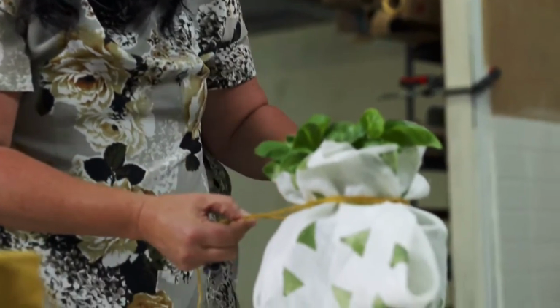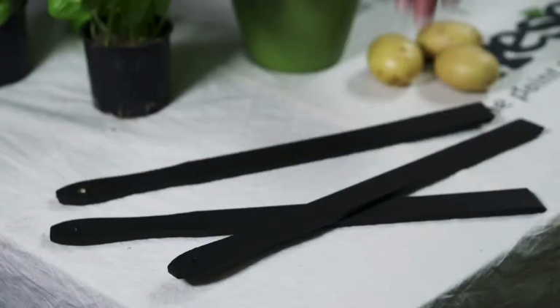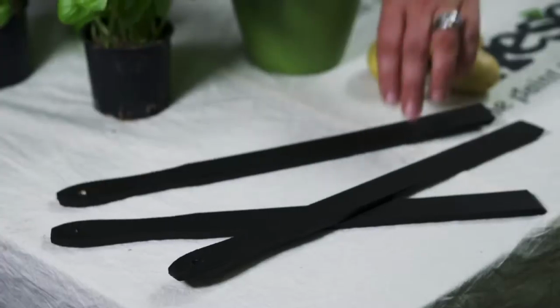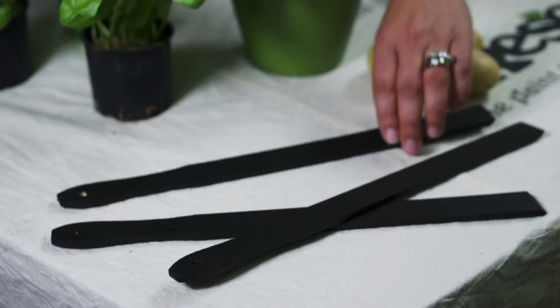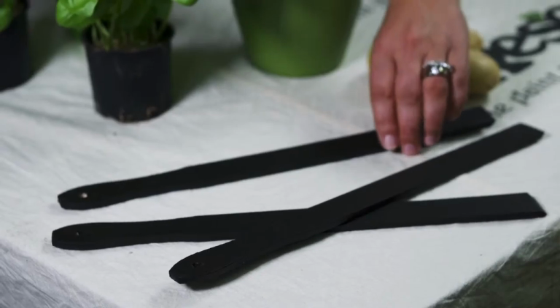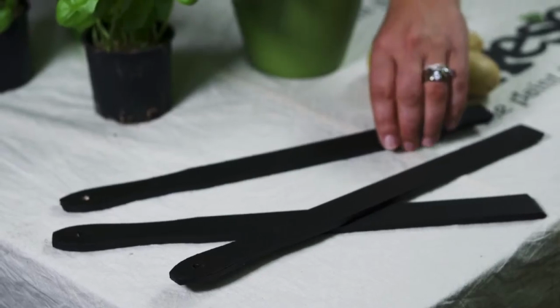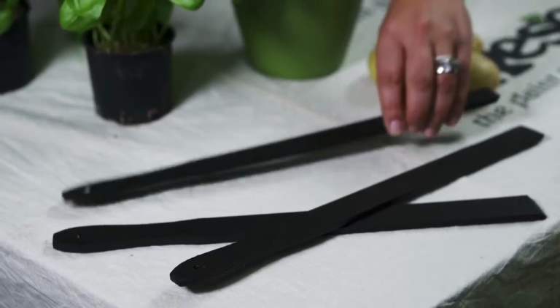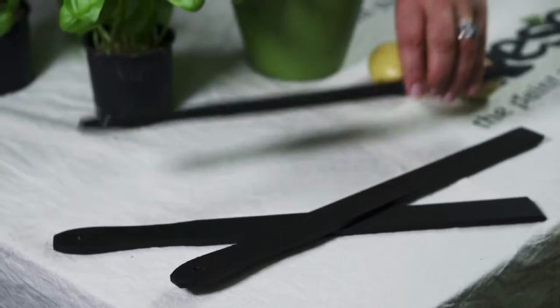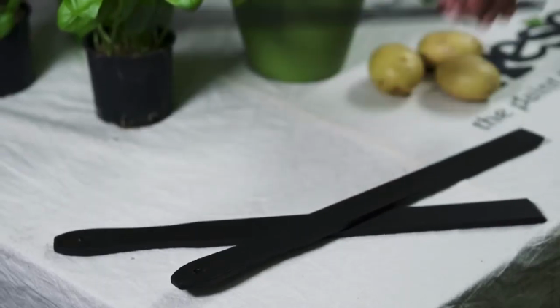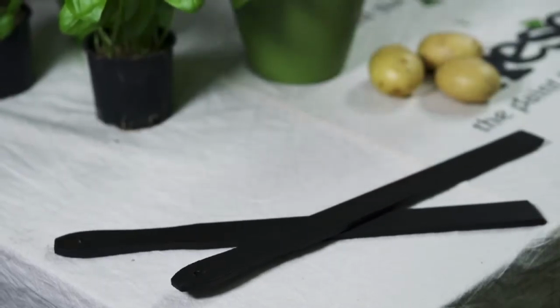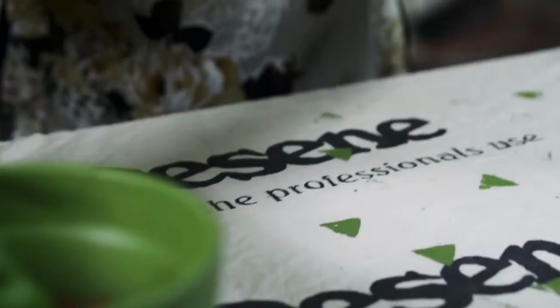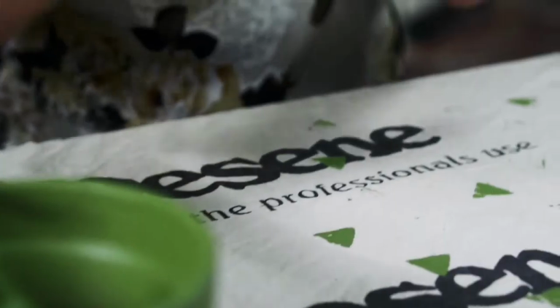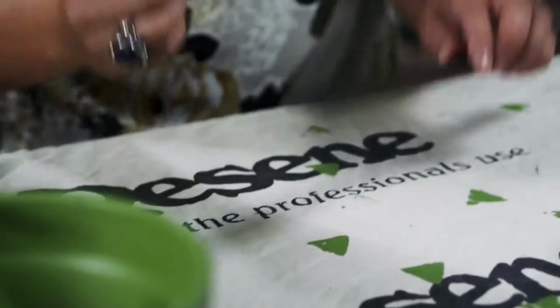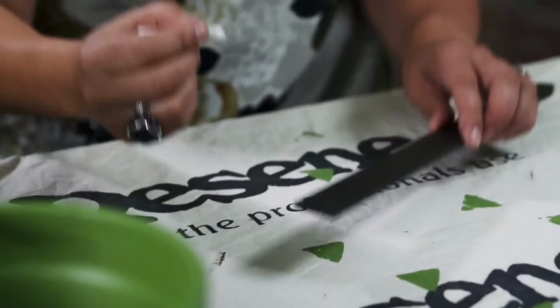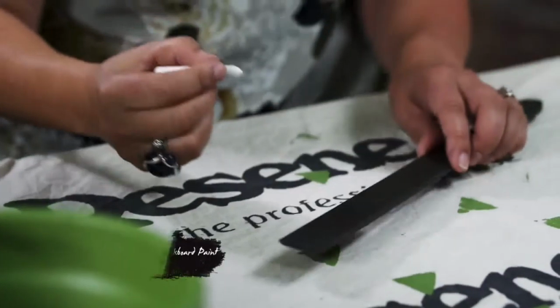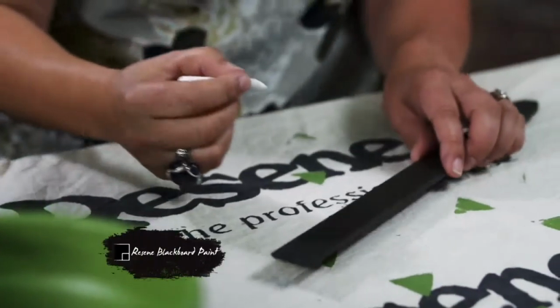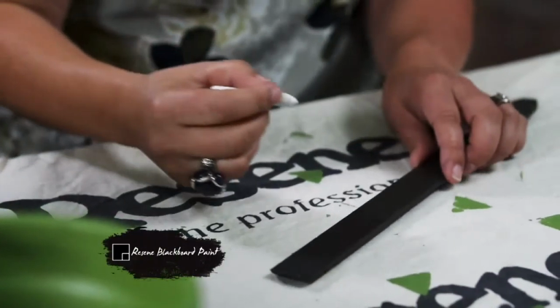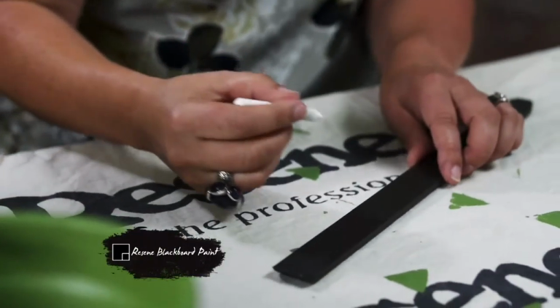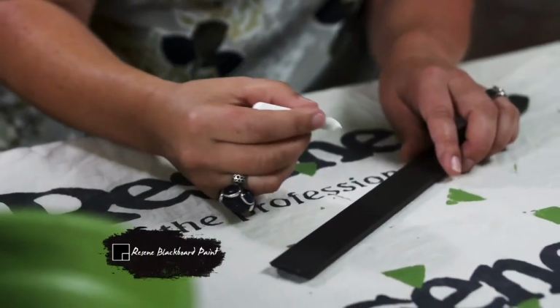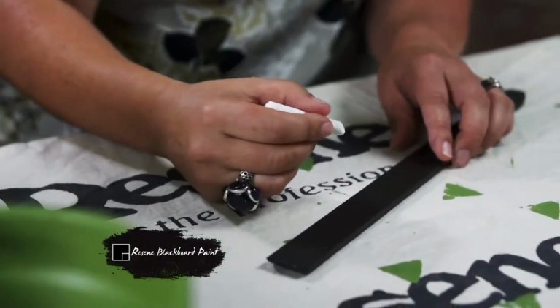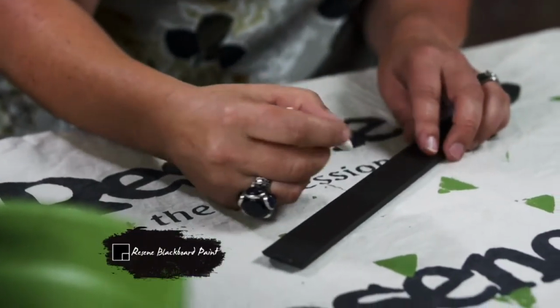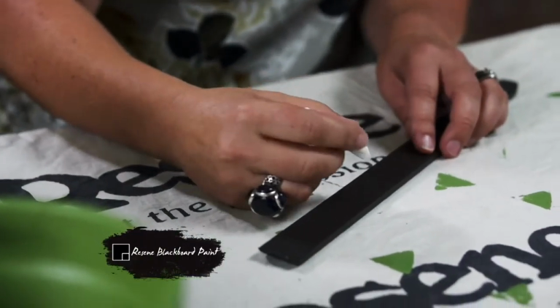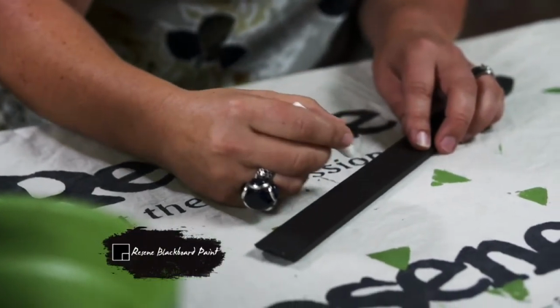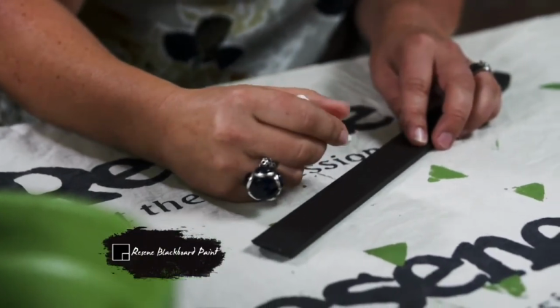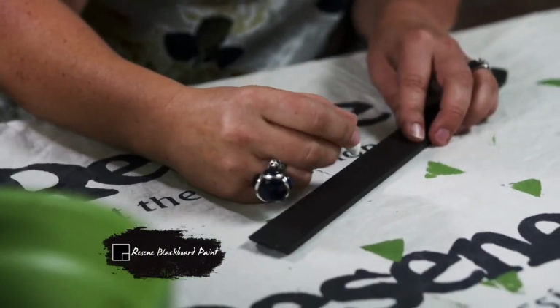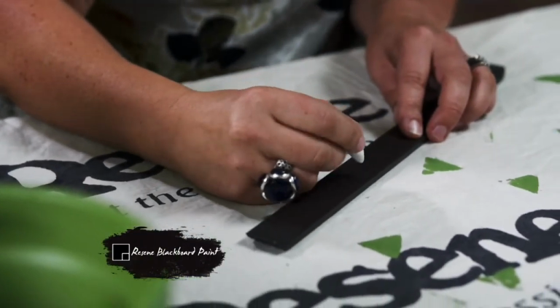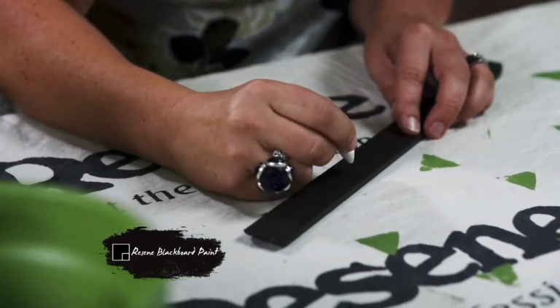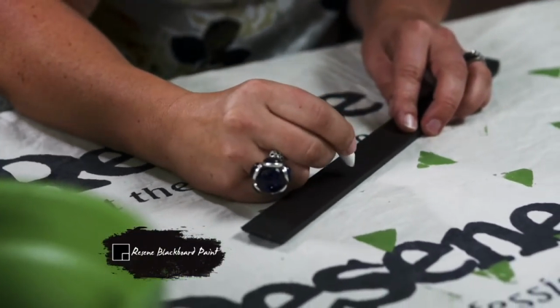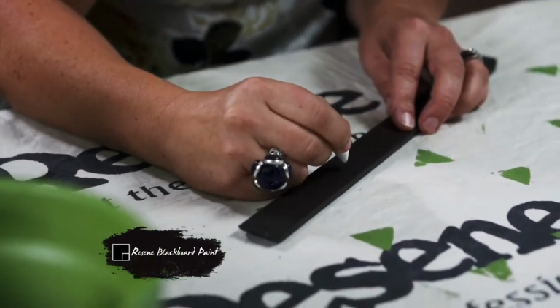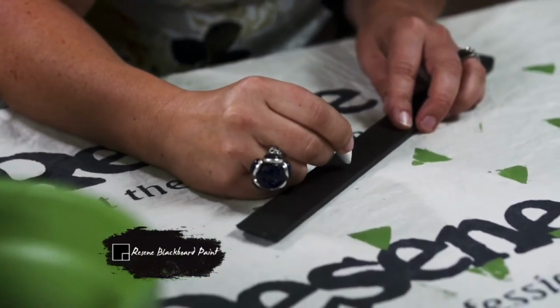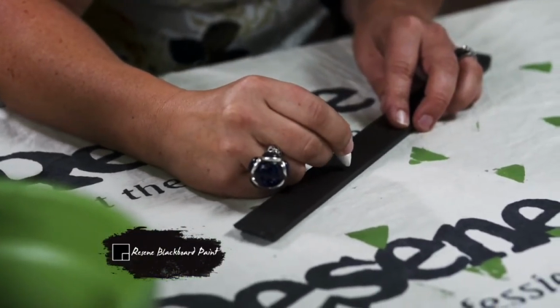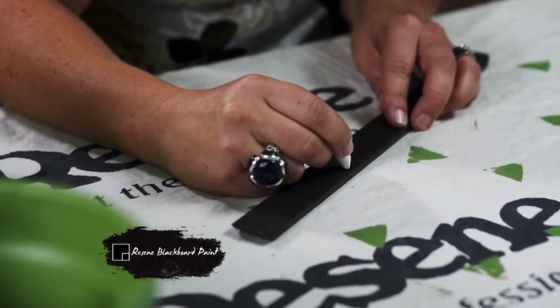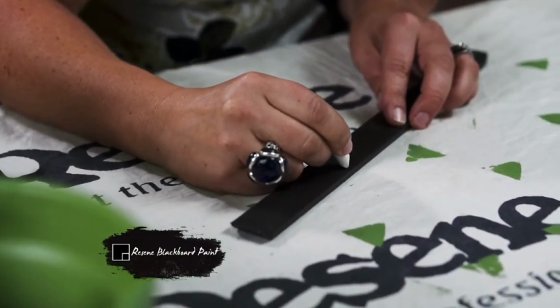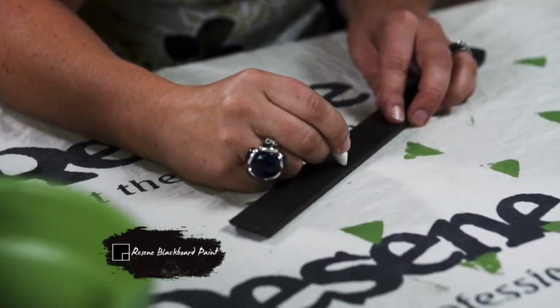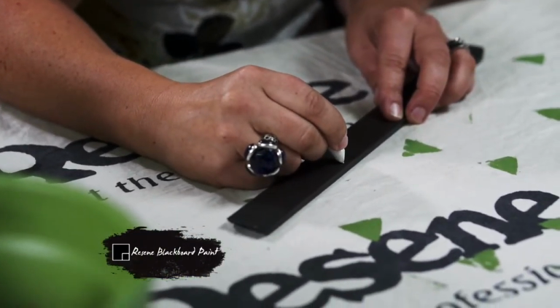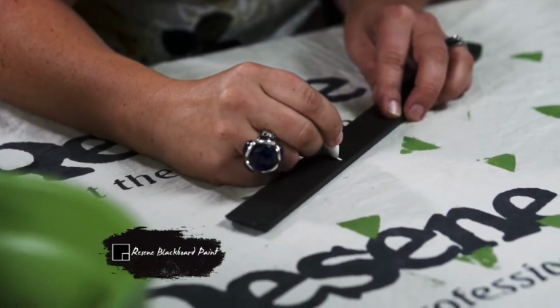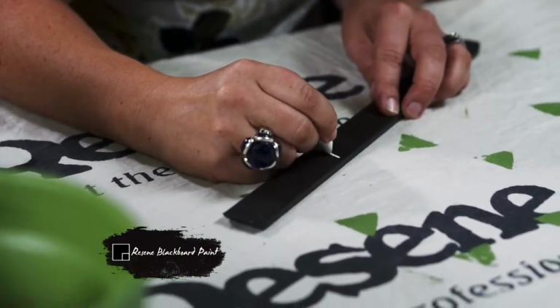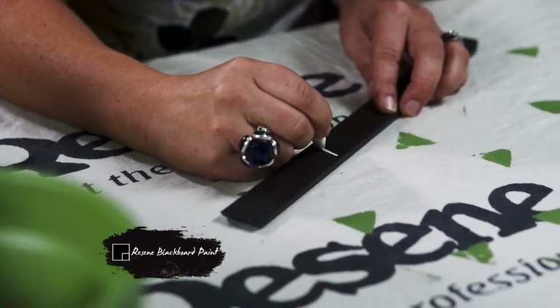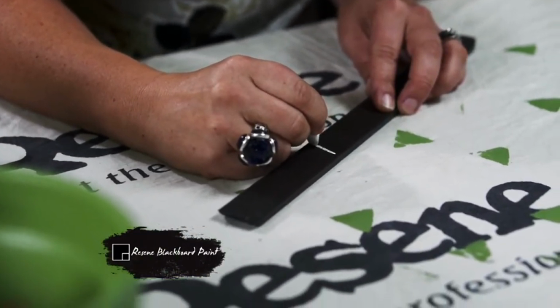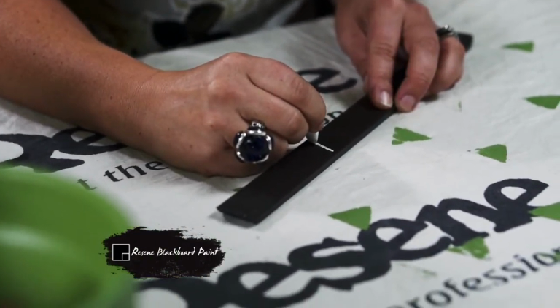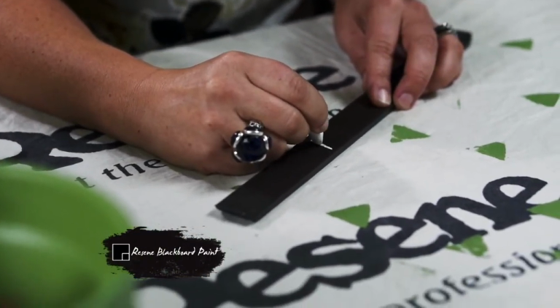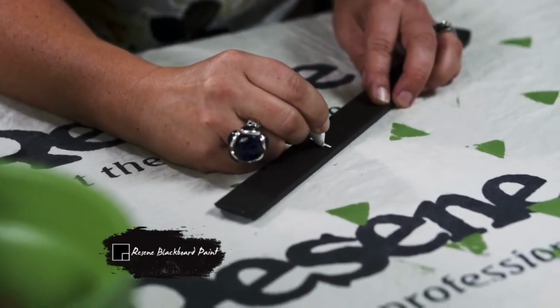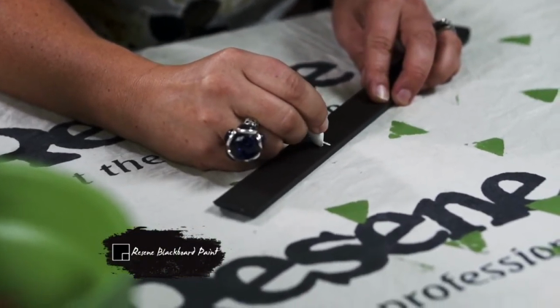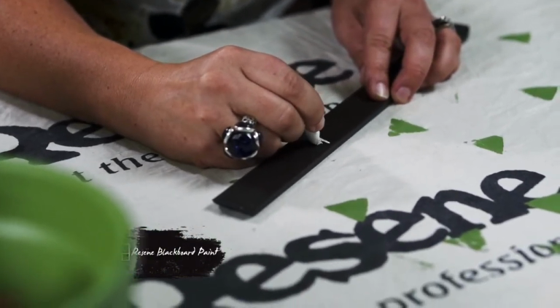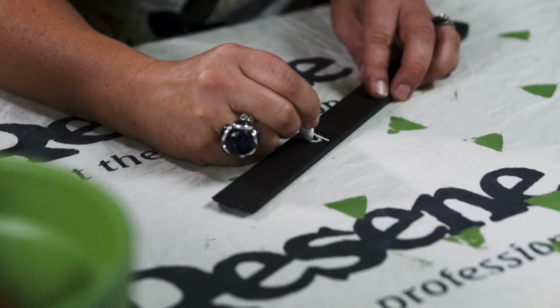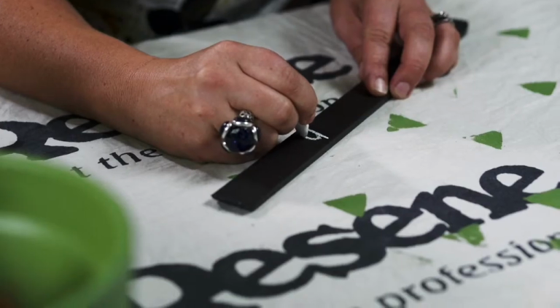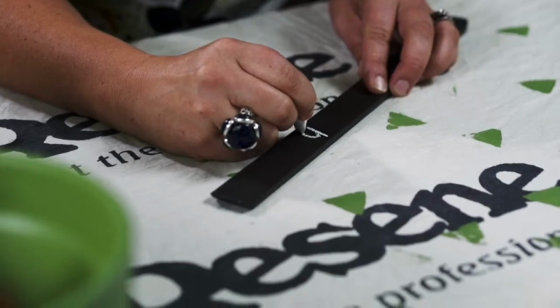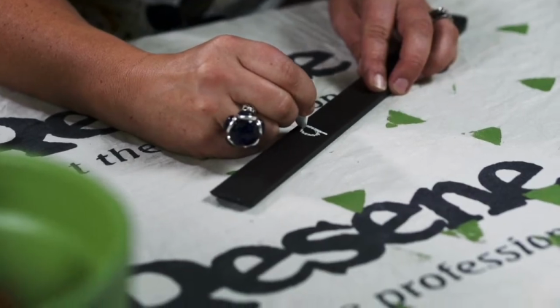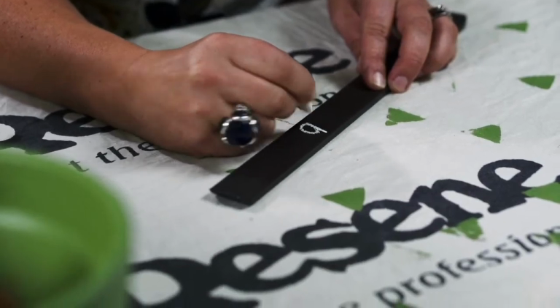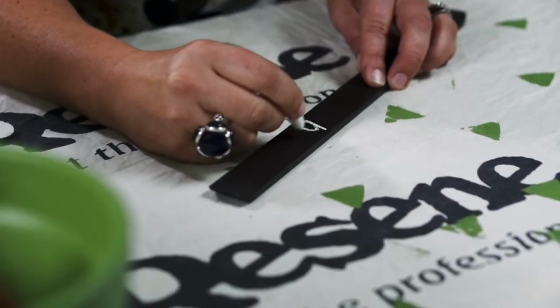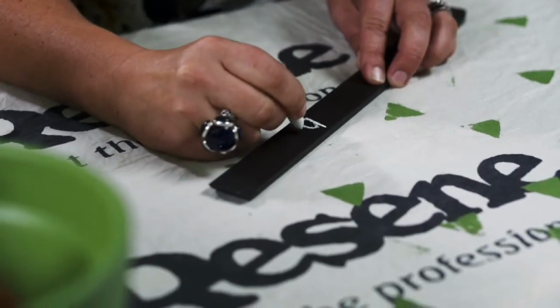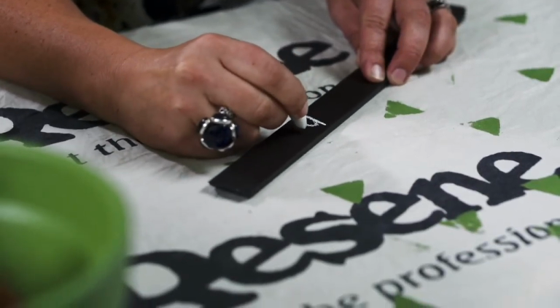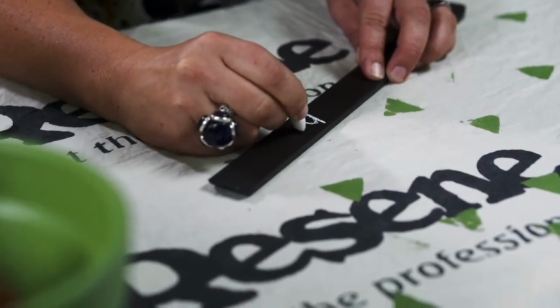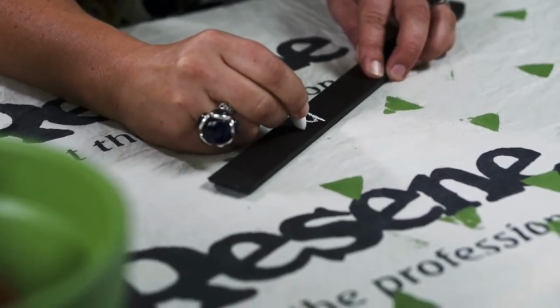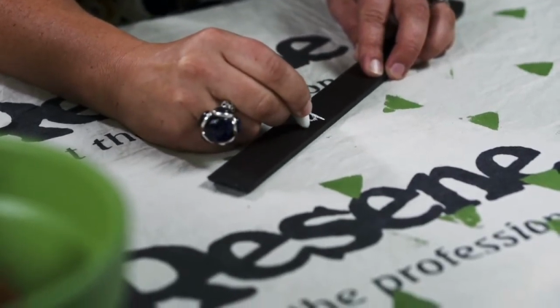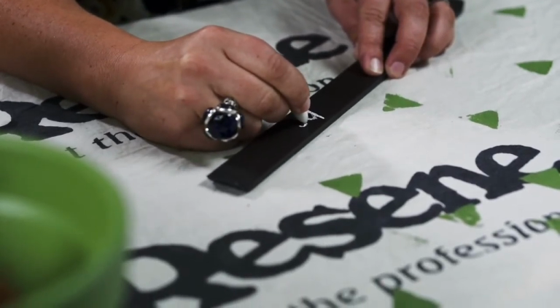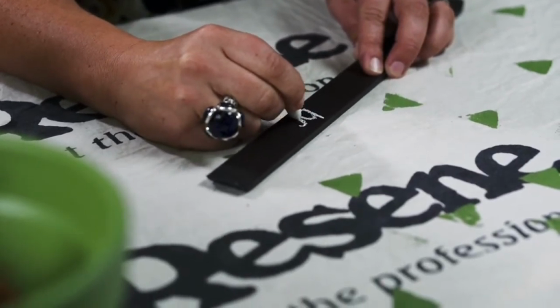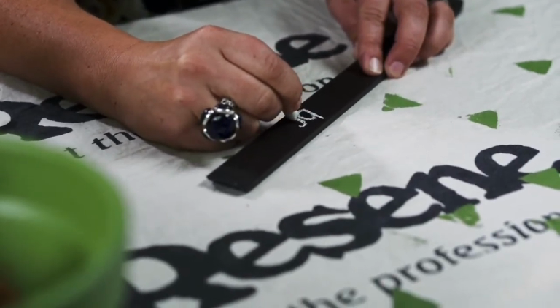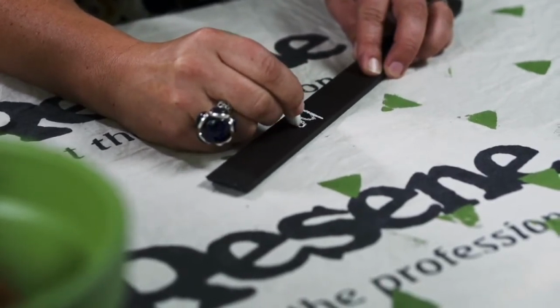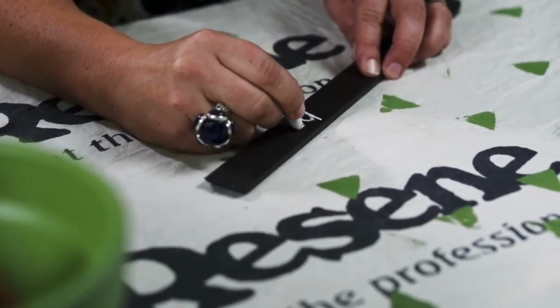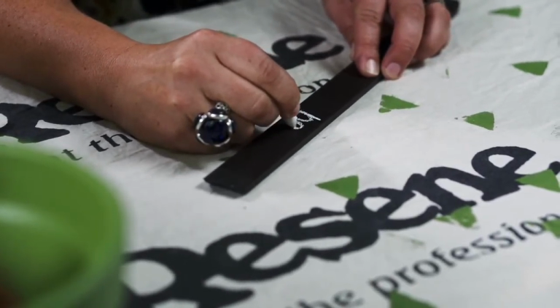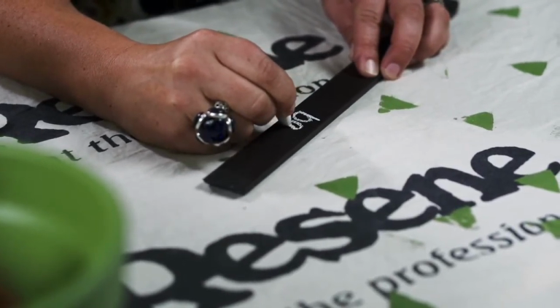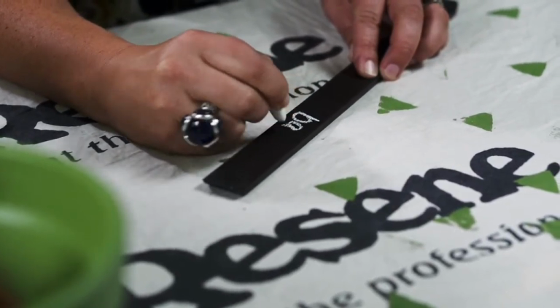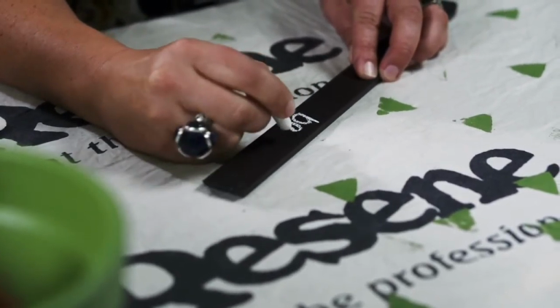Here's another idea. Take a Rosine paint stirring stick and paint it in Rosine blackboard paint. Then use chalk to name your plant.